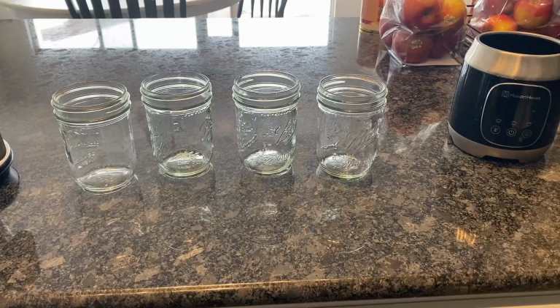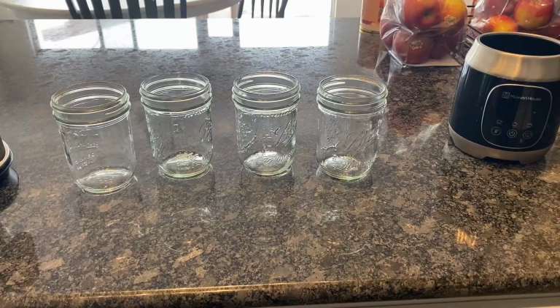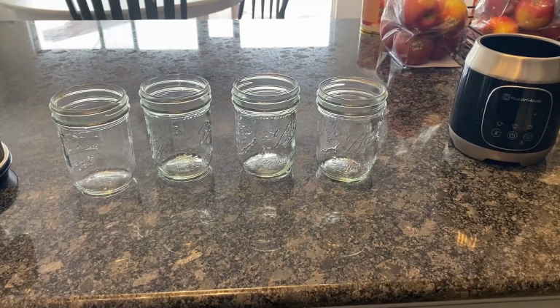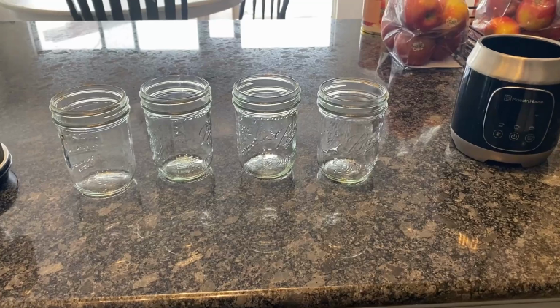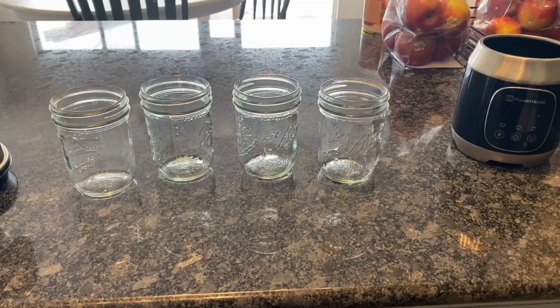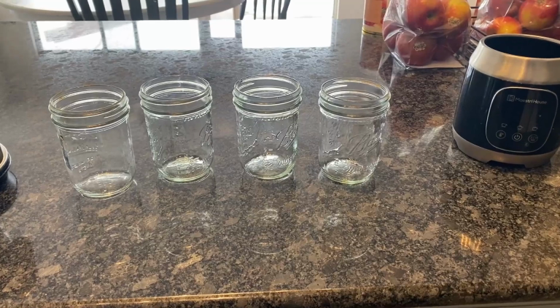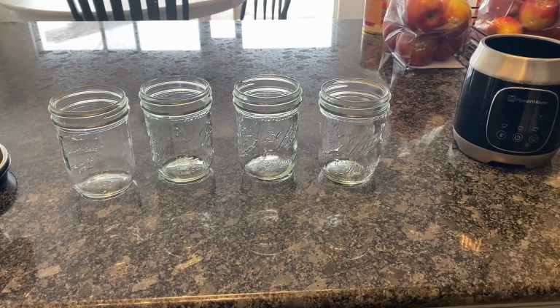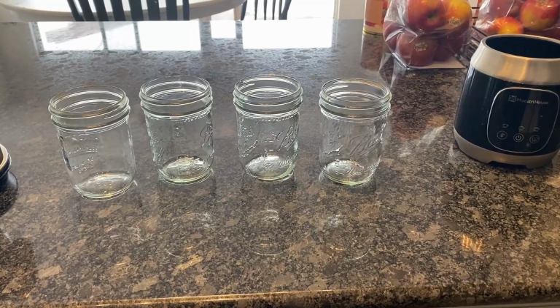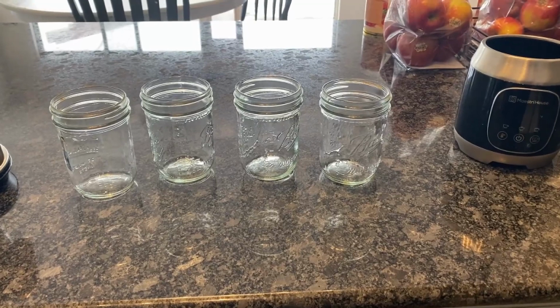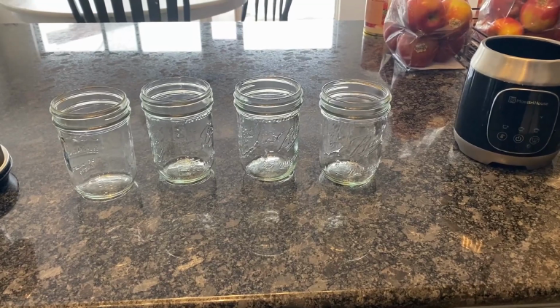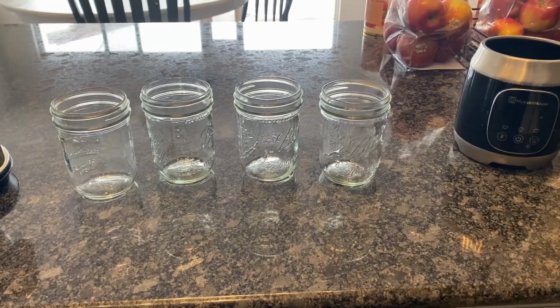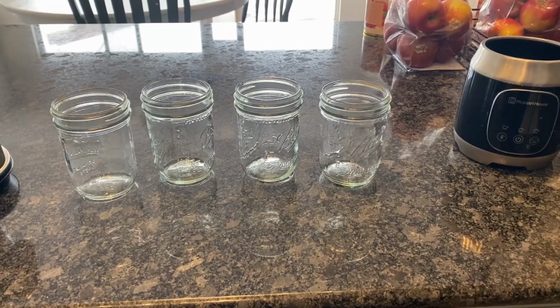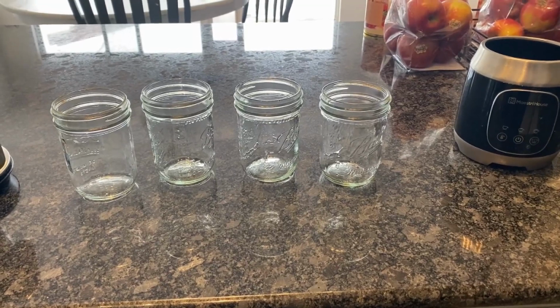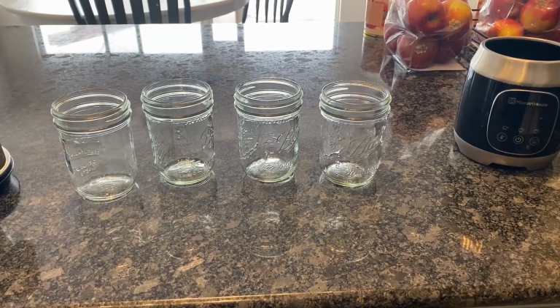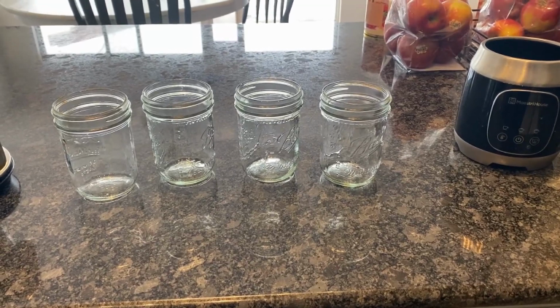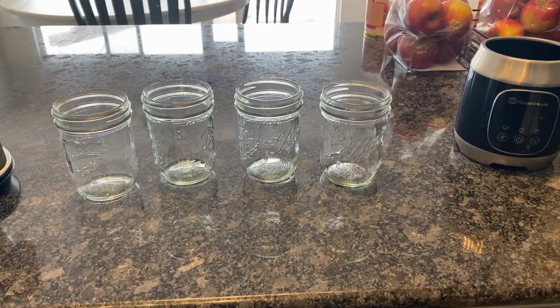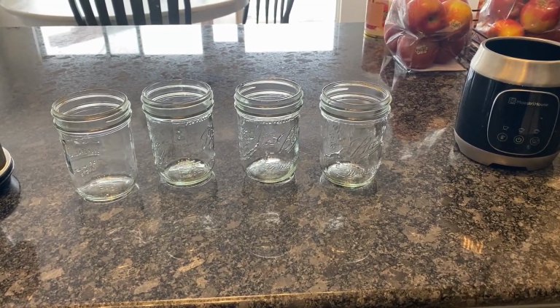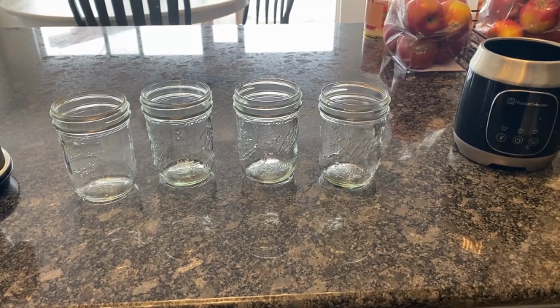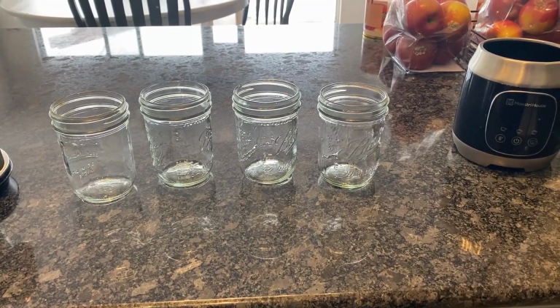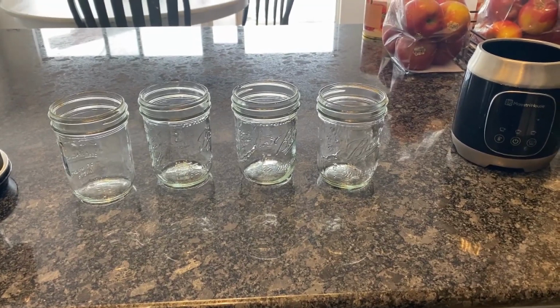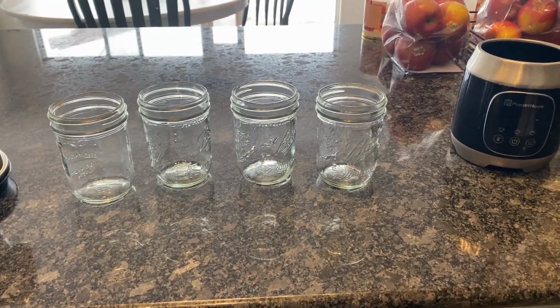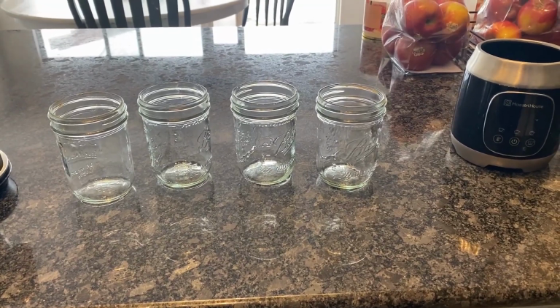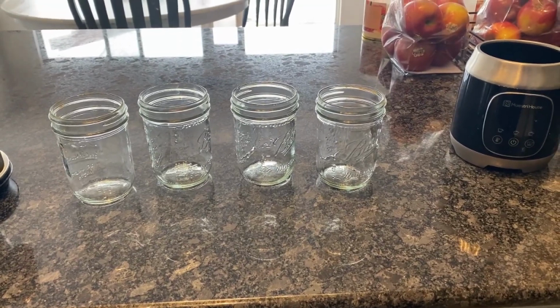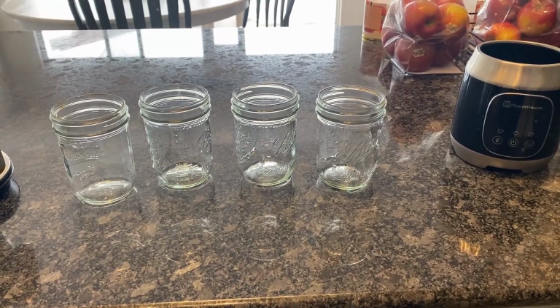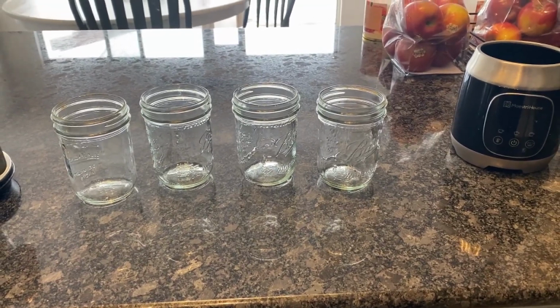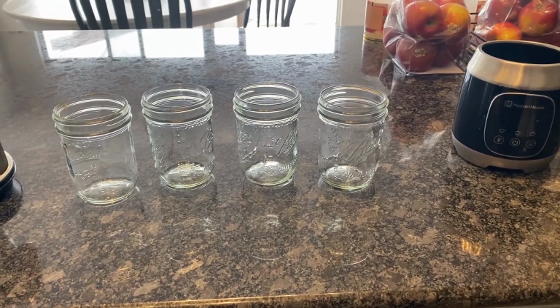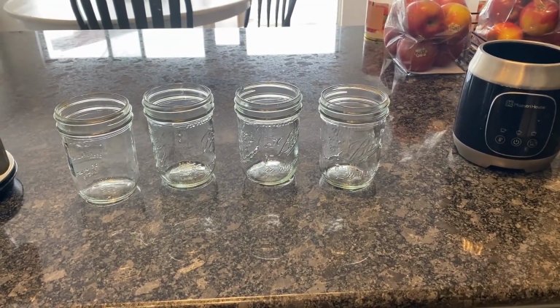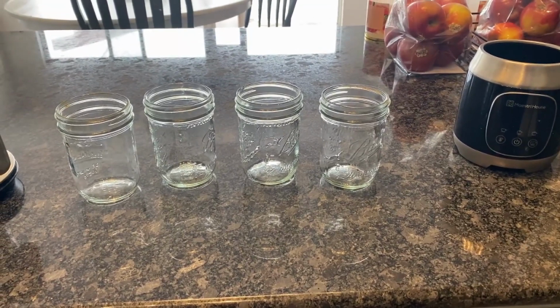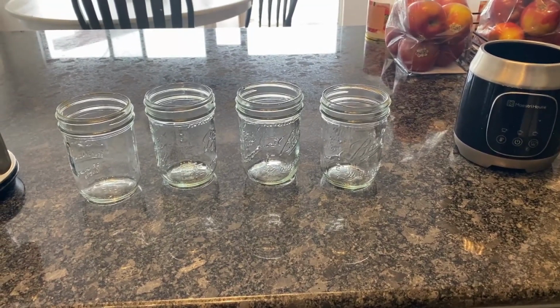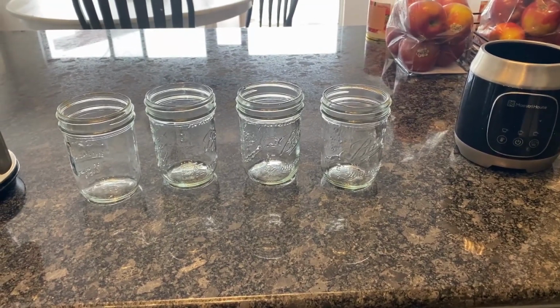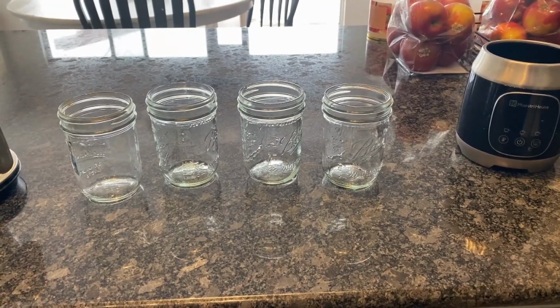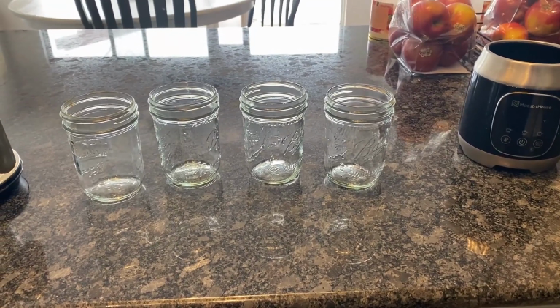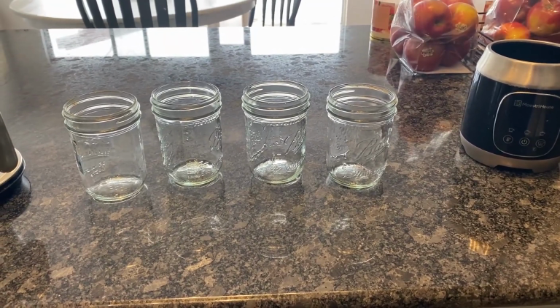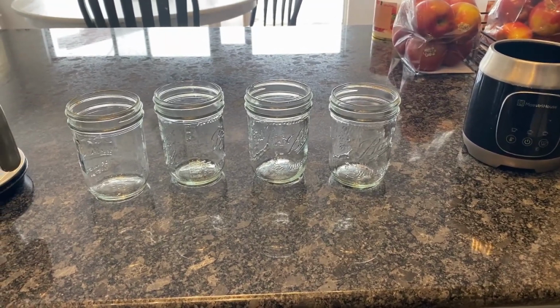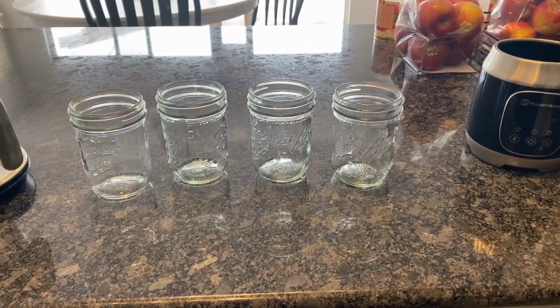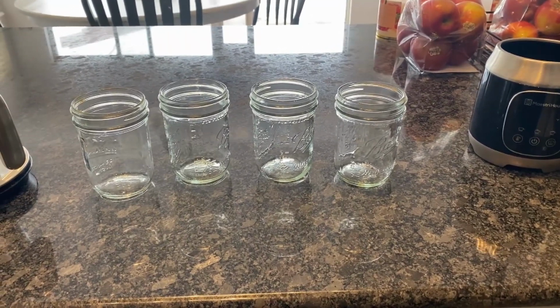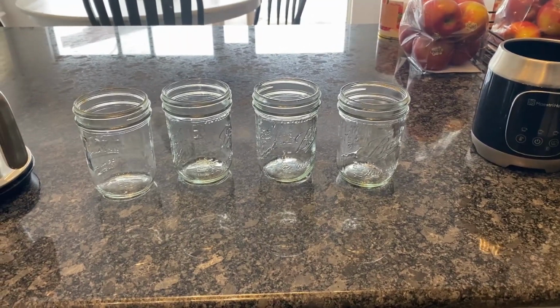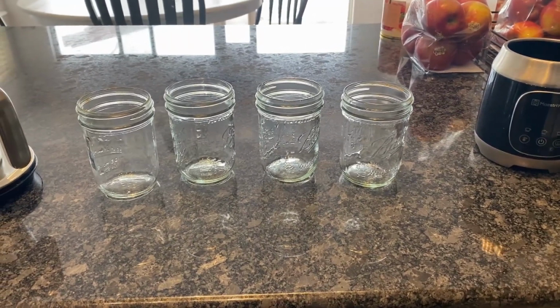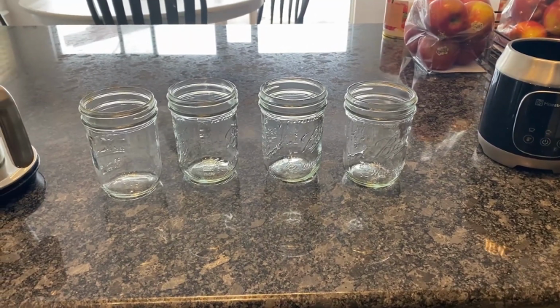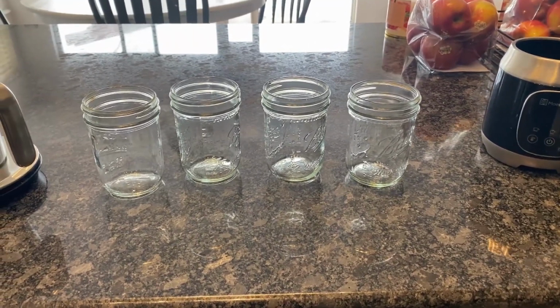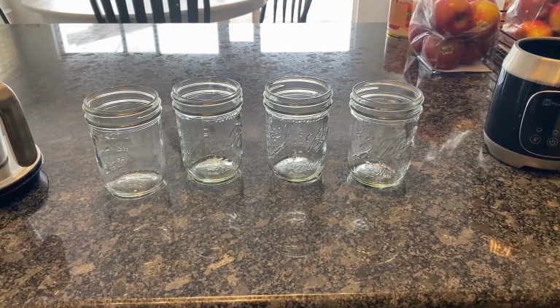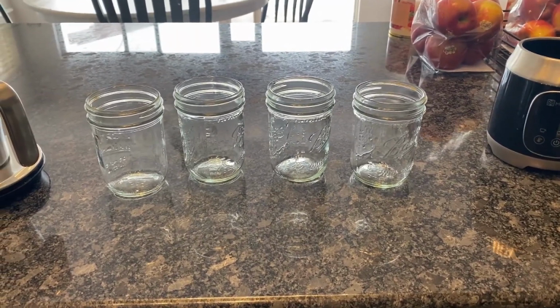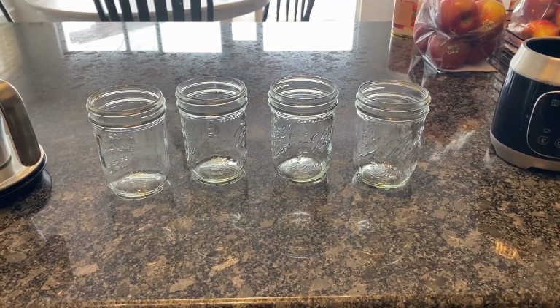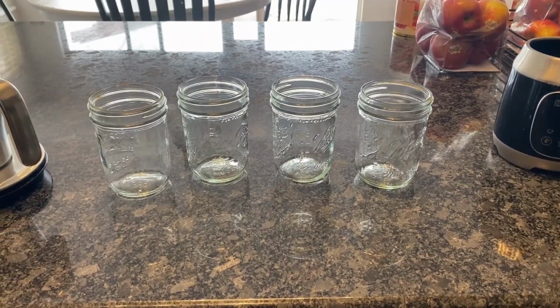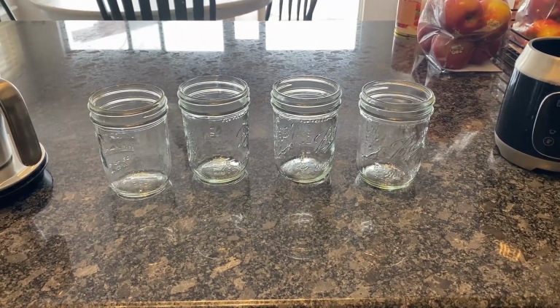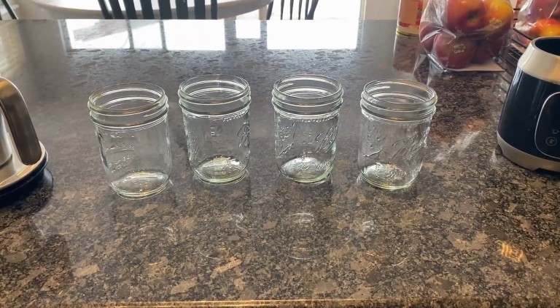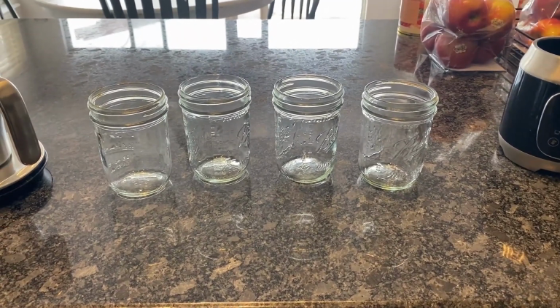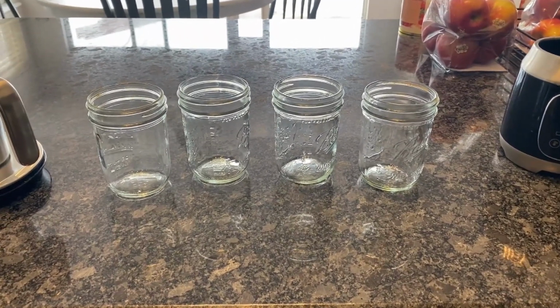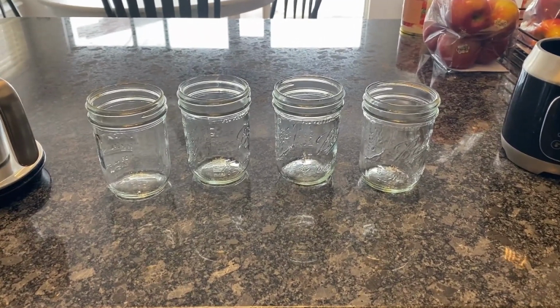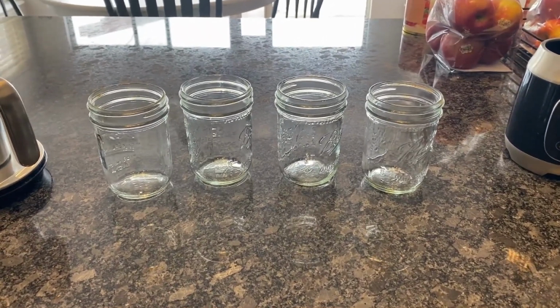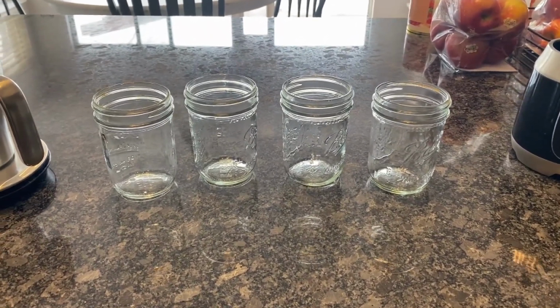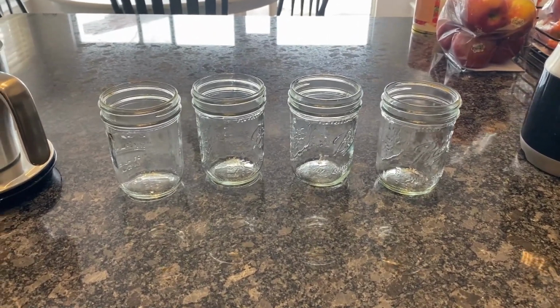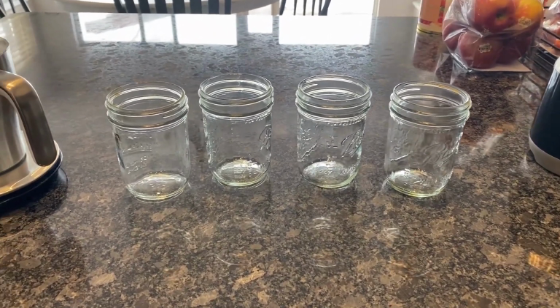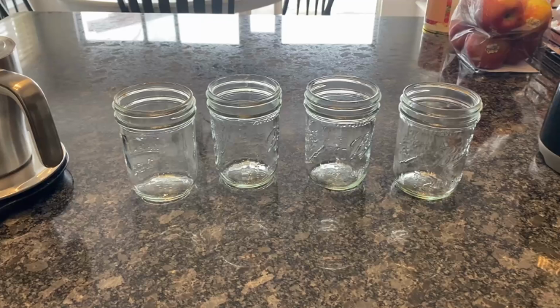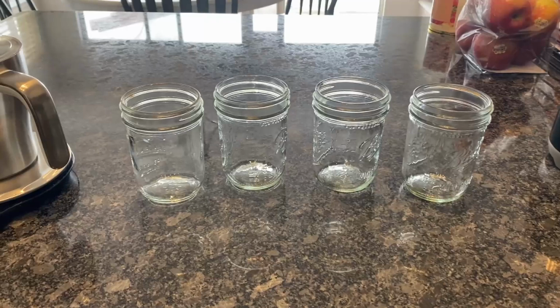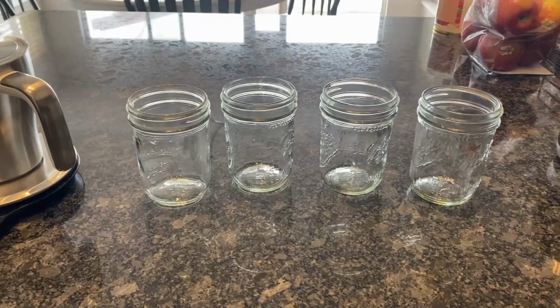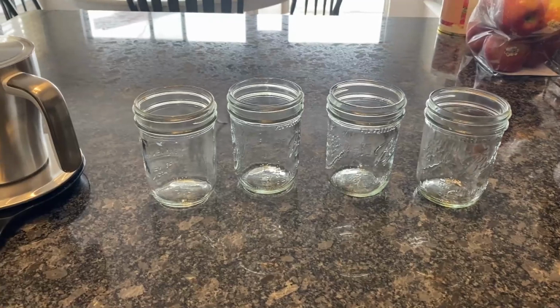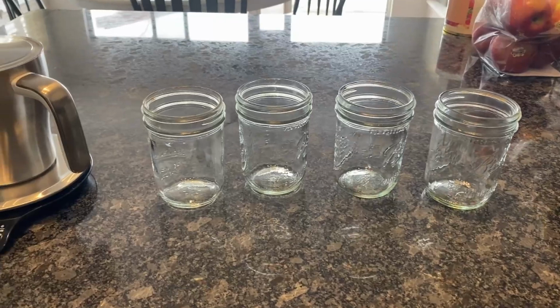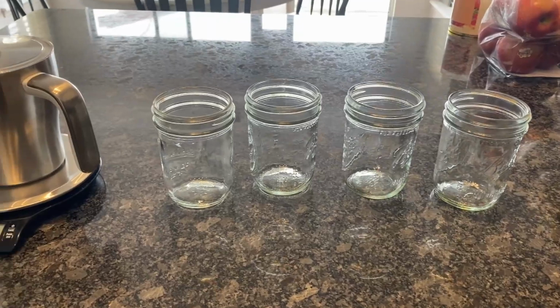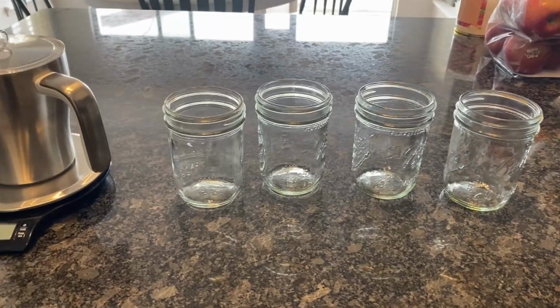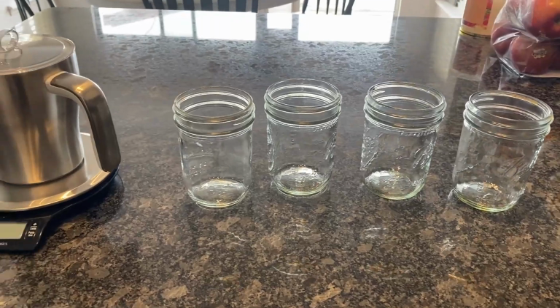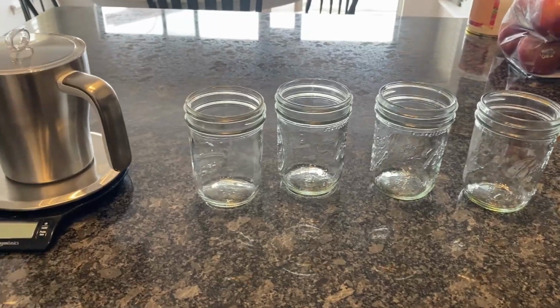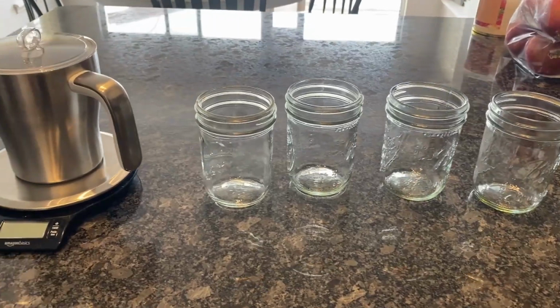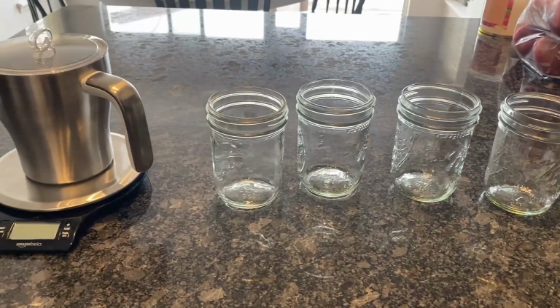Hey everybody, Joey here. In today's video, I'm going to be making El Ruteray yogurt without half and half.